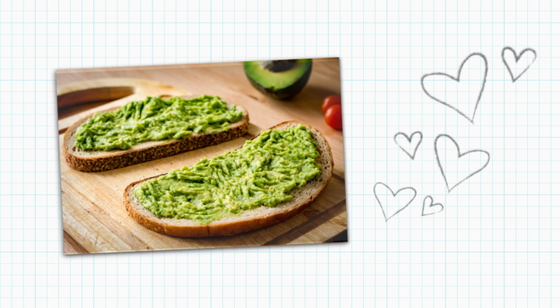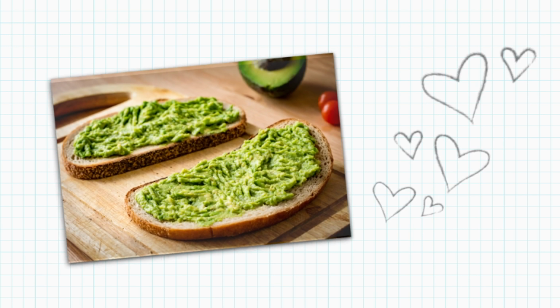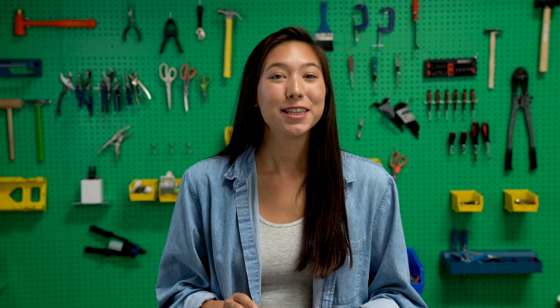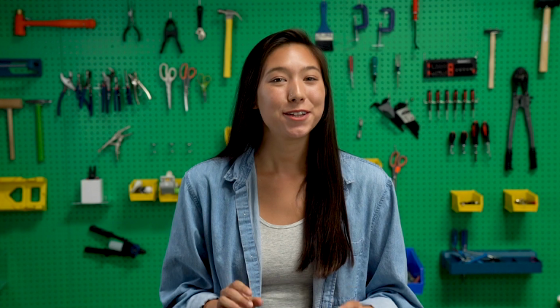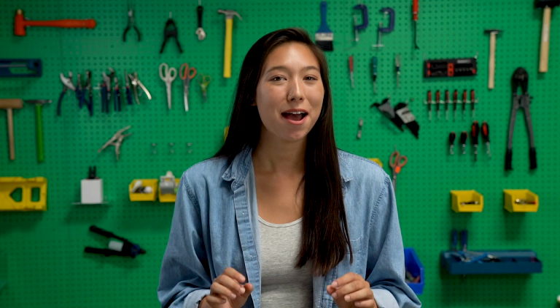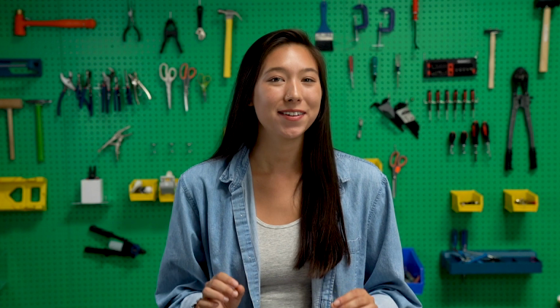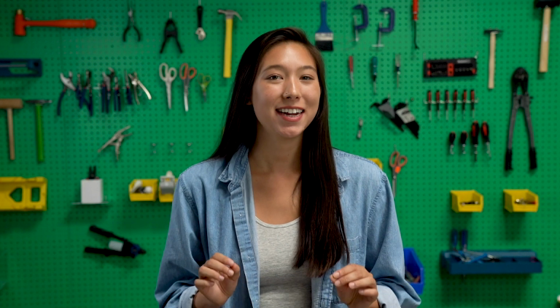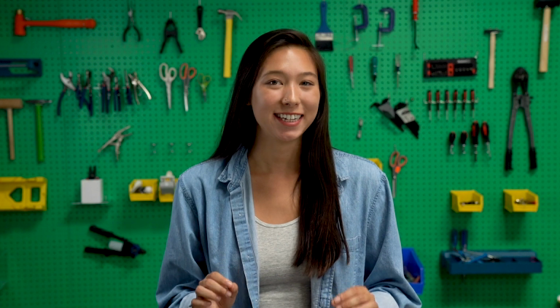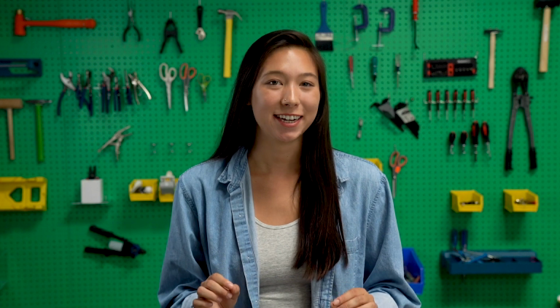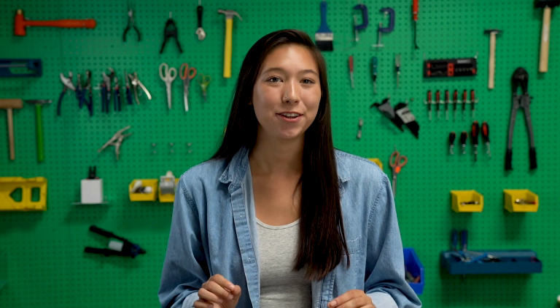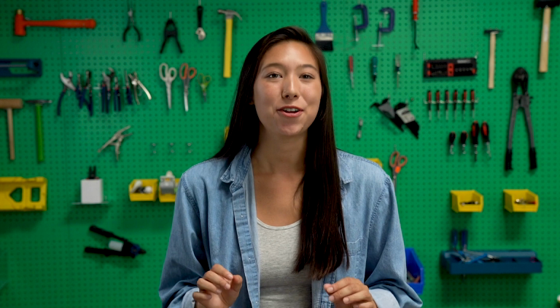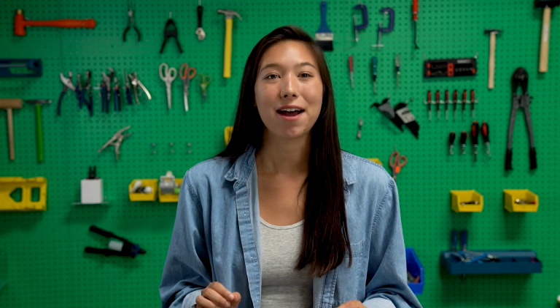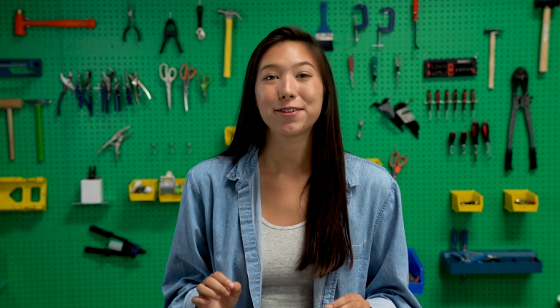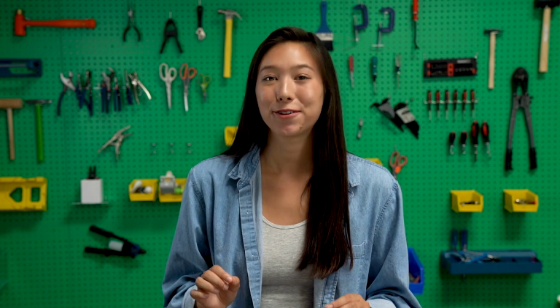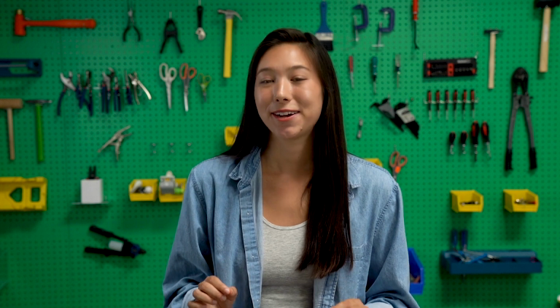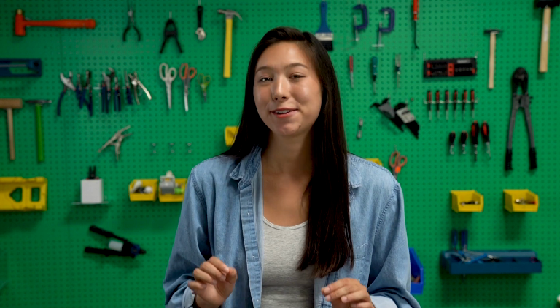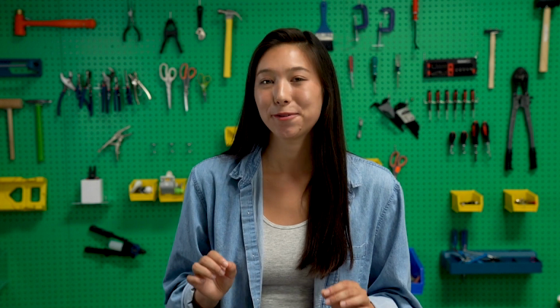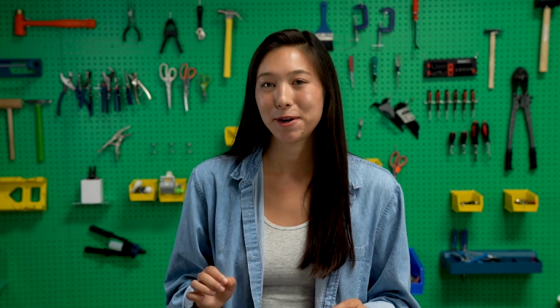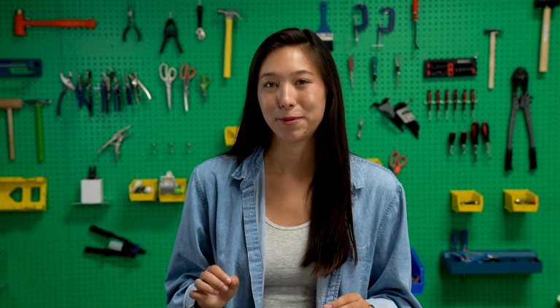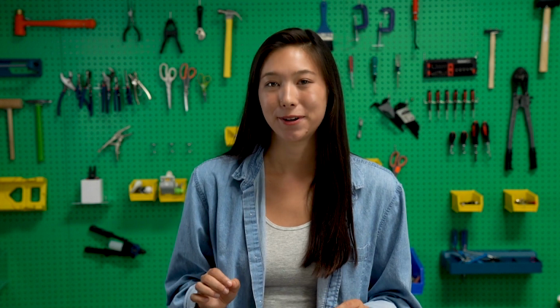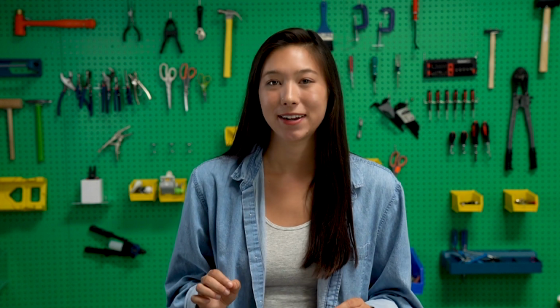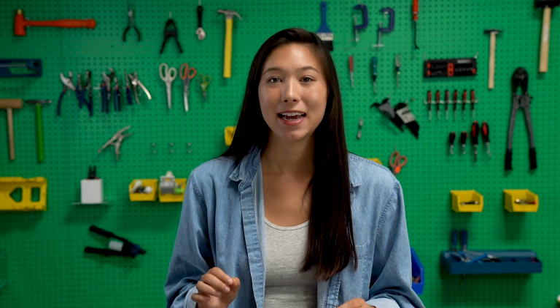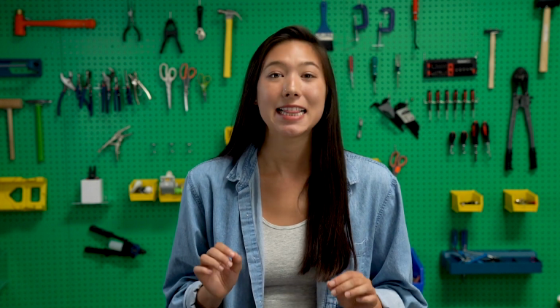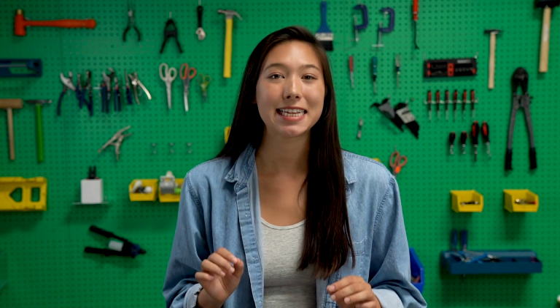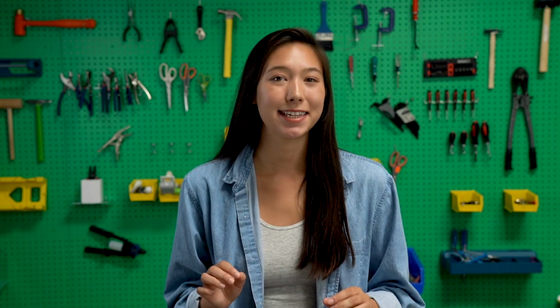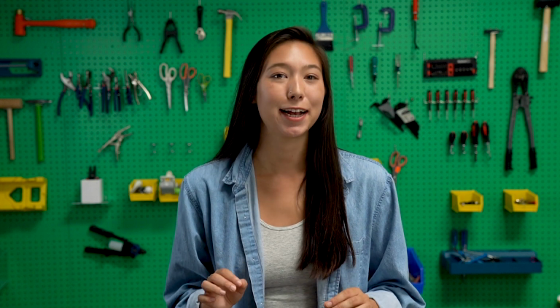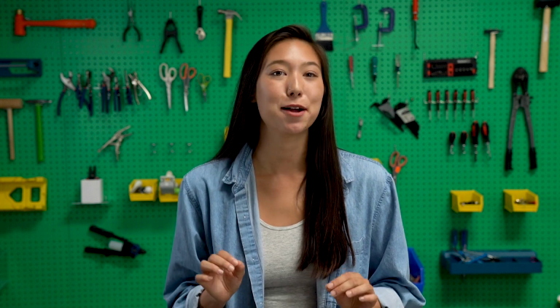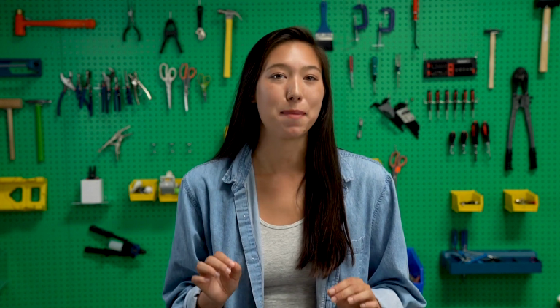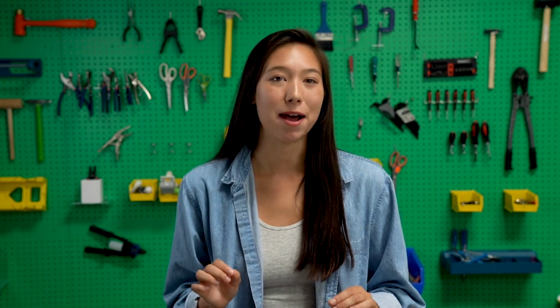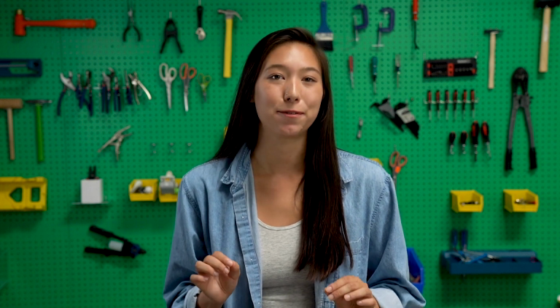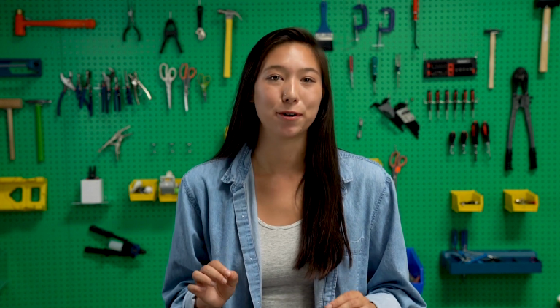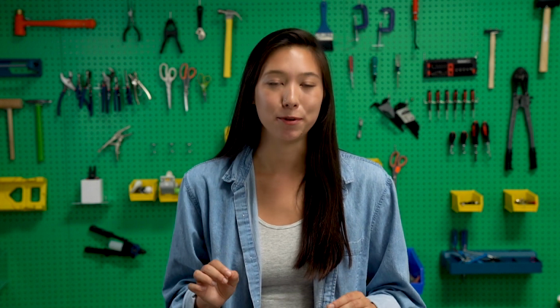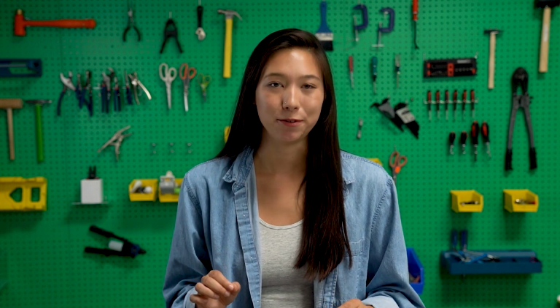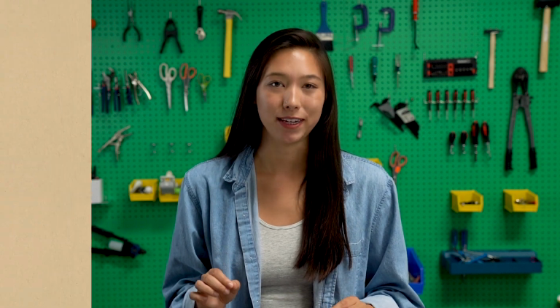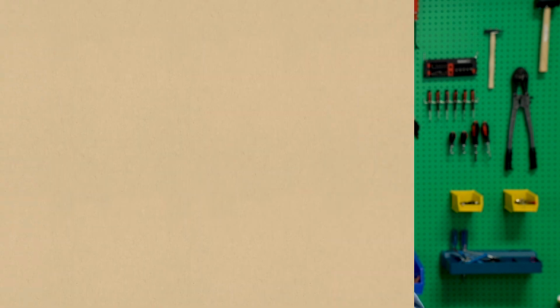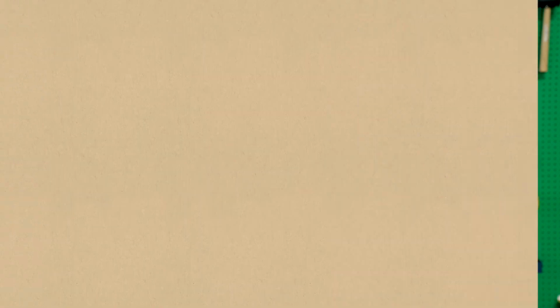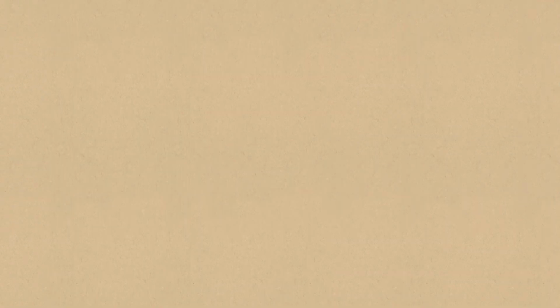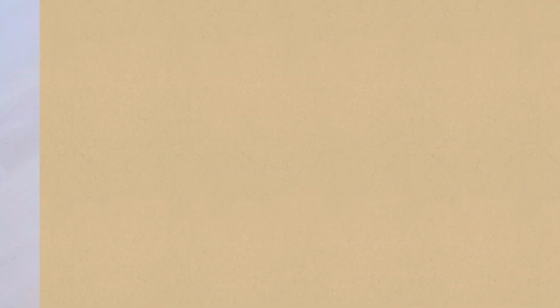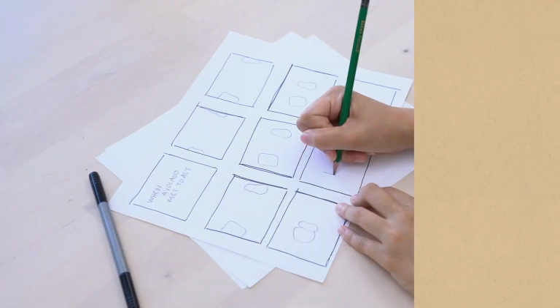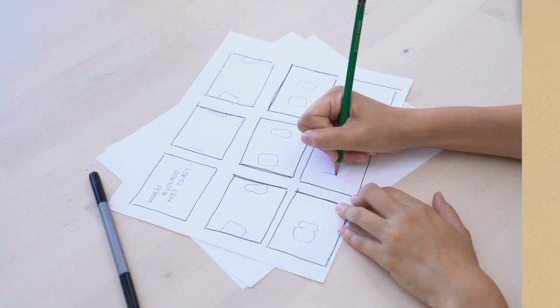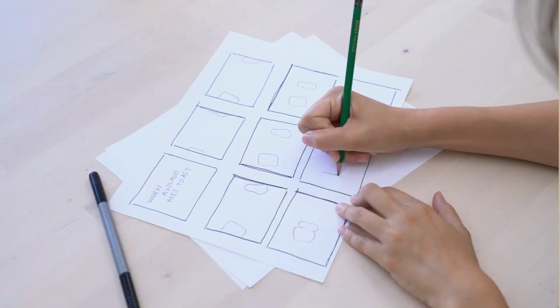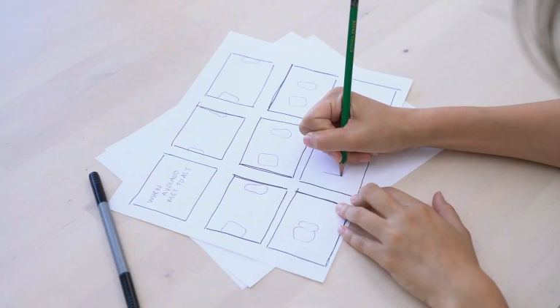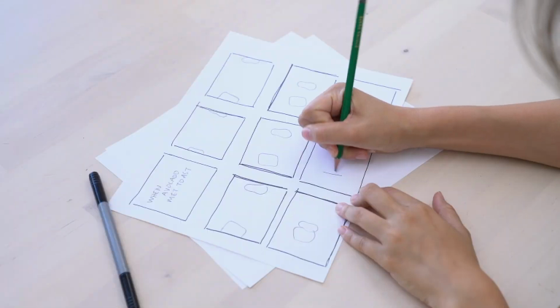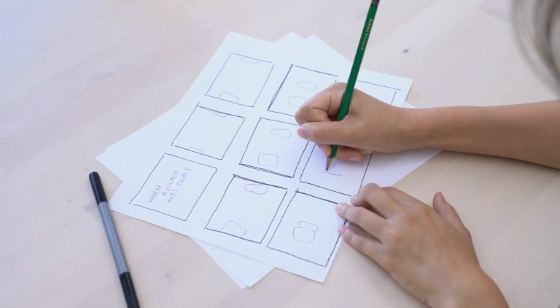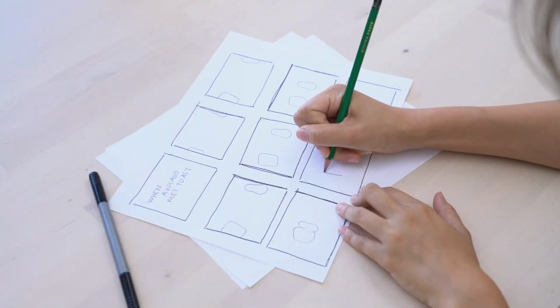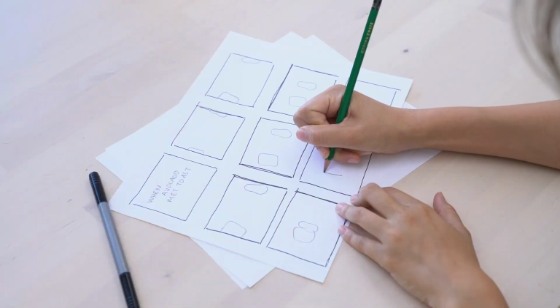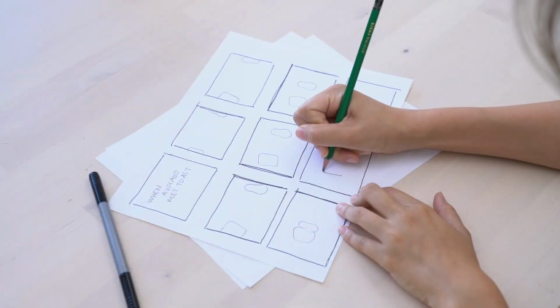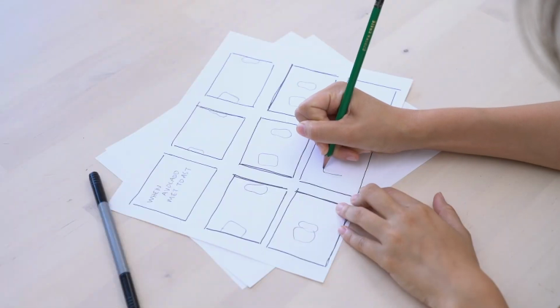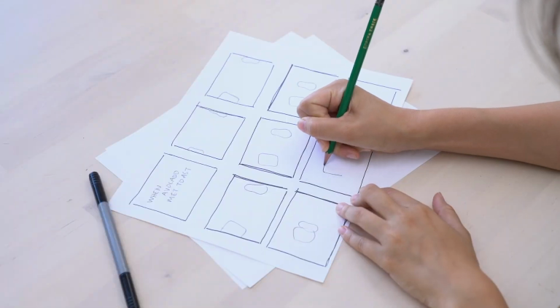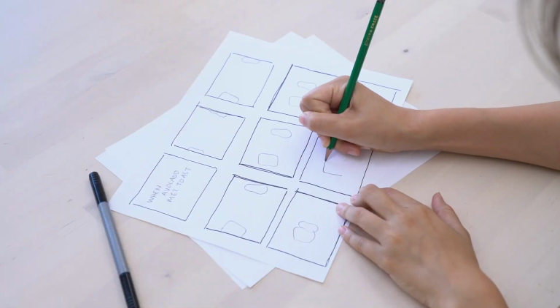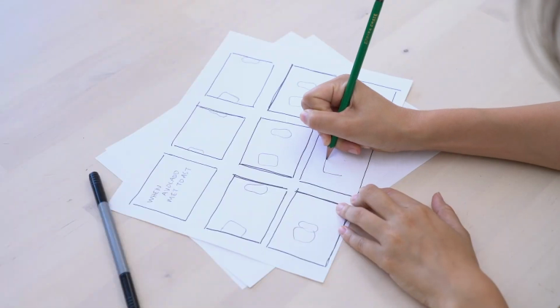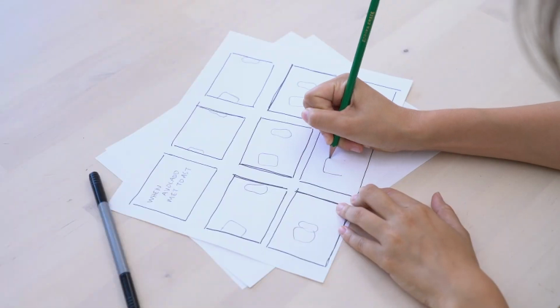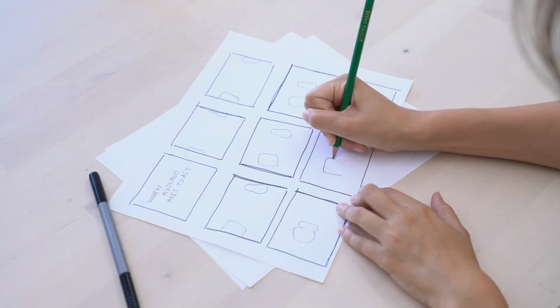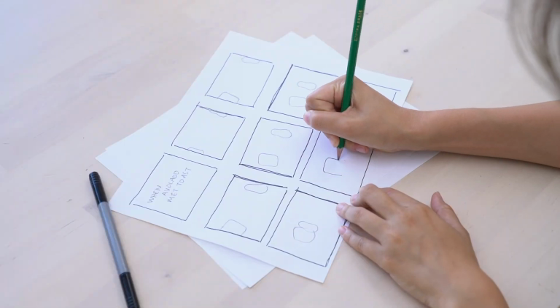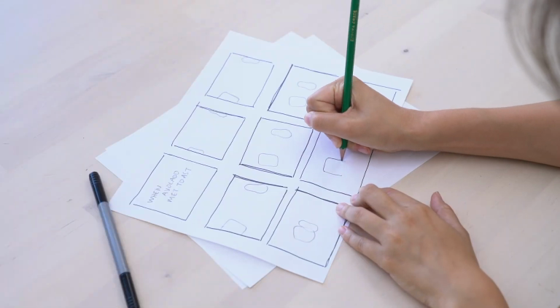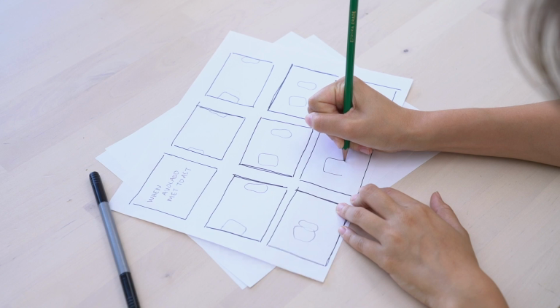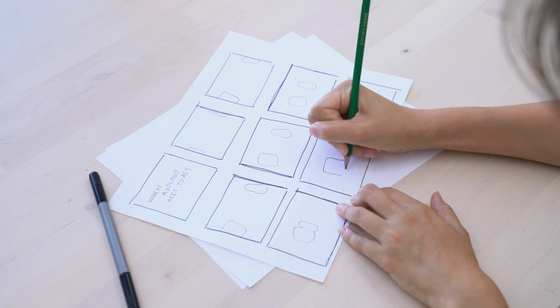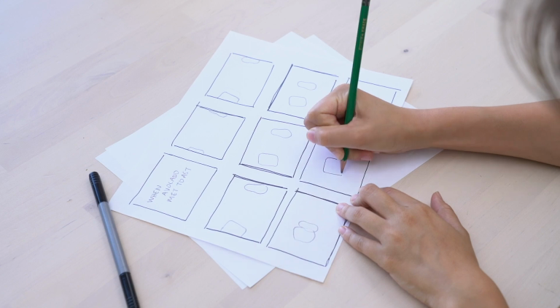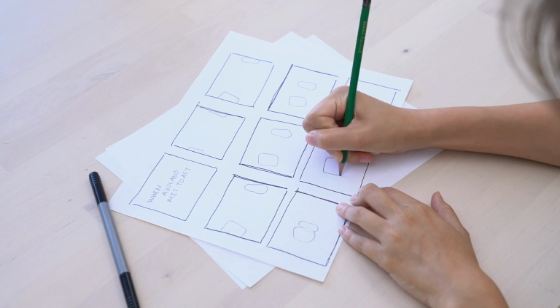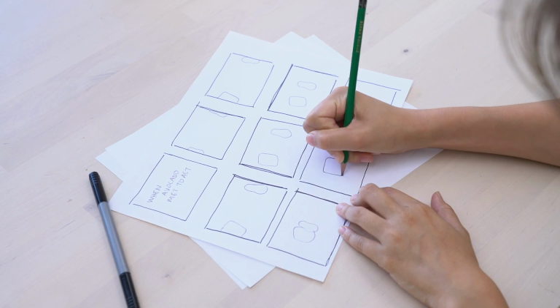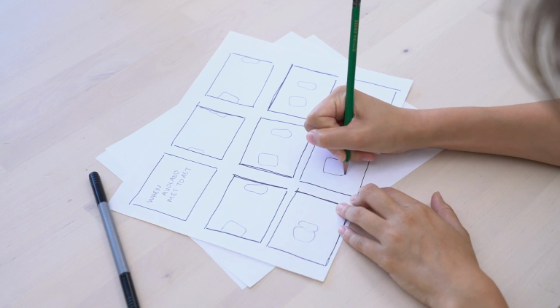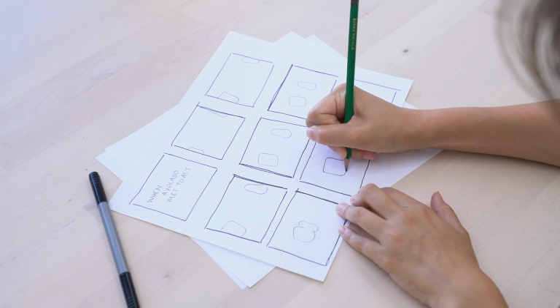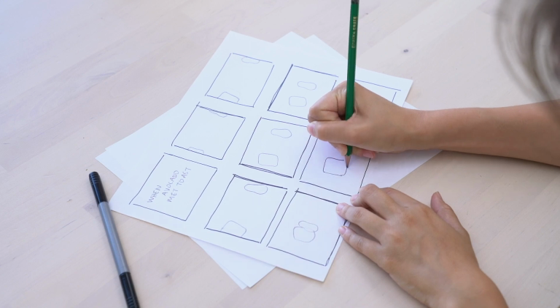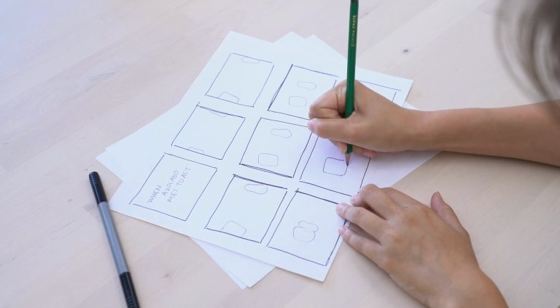Once you have an idea, you have to create a storyboard. This is like a map for a movie. Each scene has to be sketched out so you can use it as a guide while you shoot.